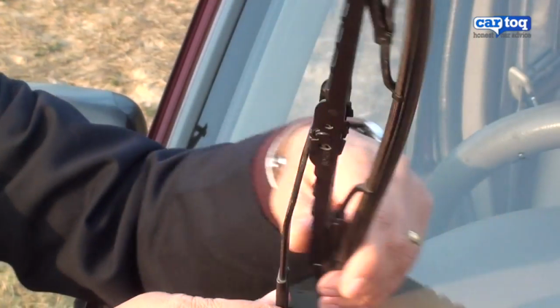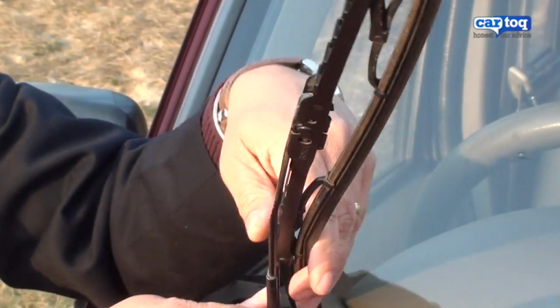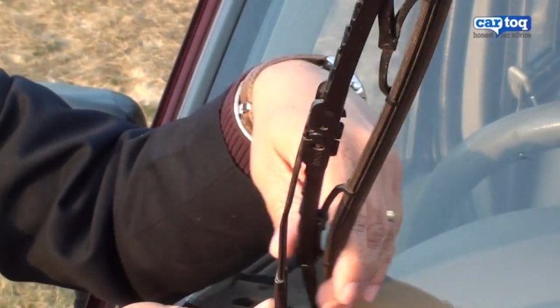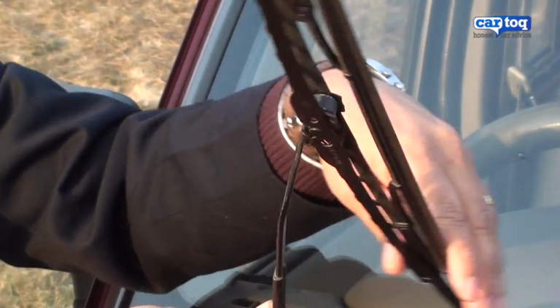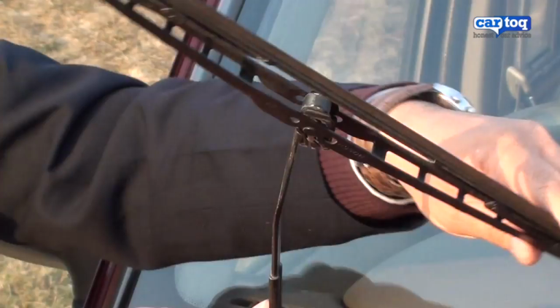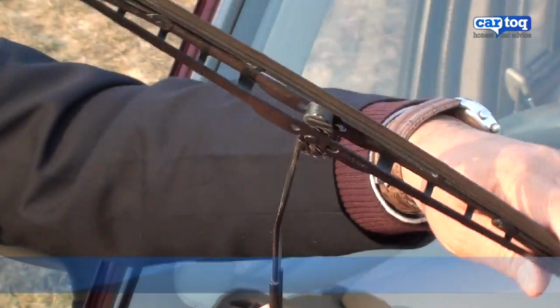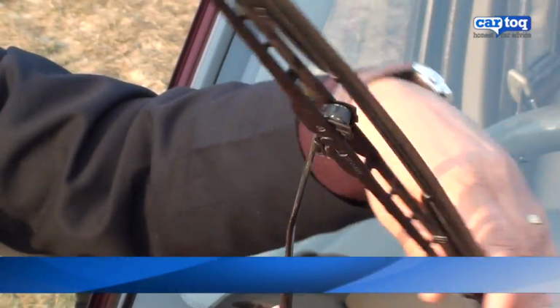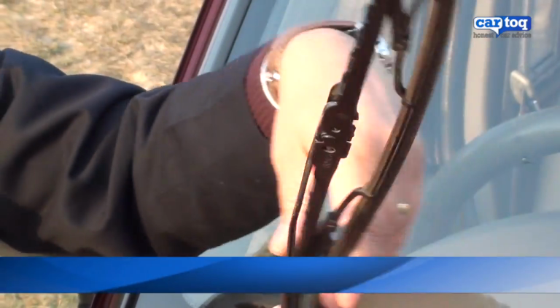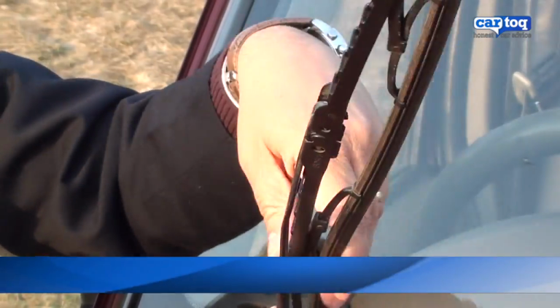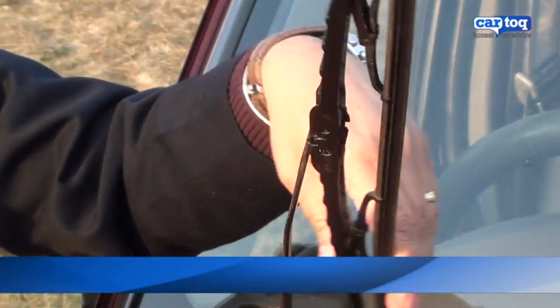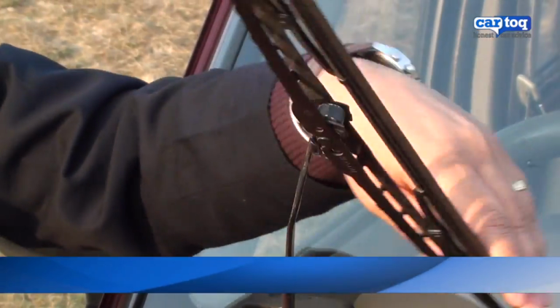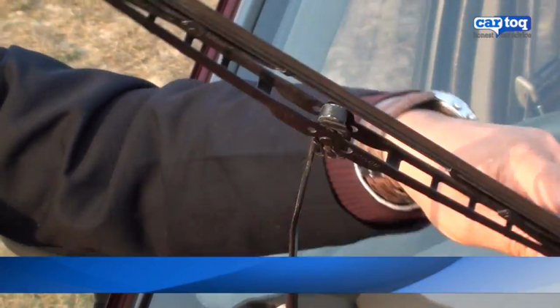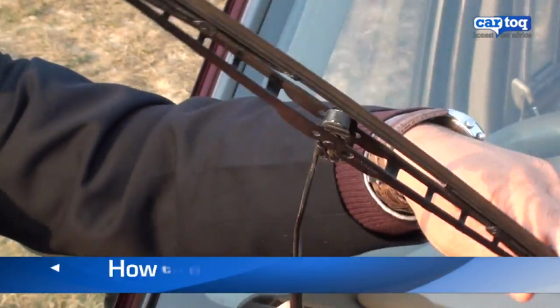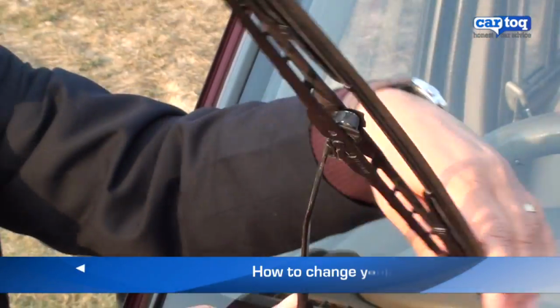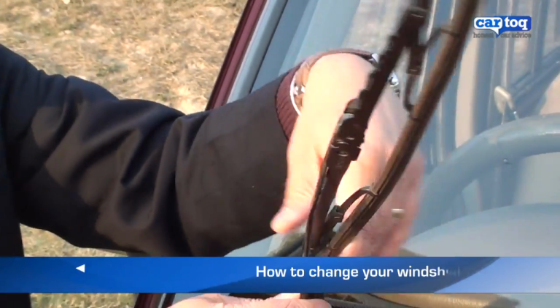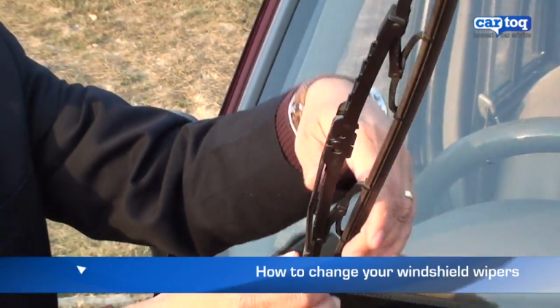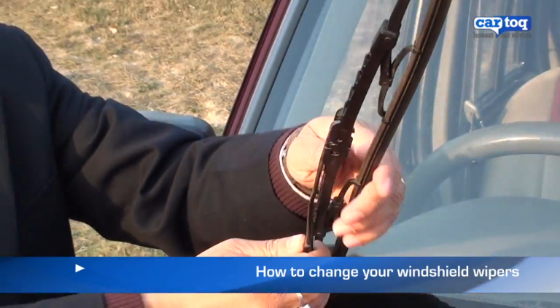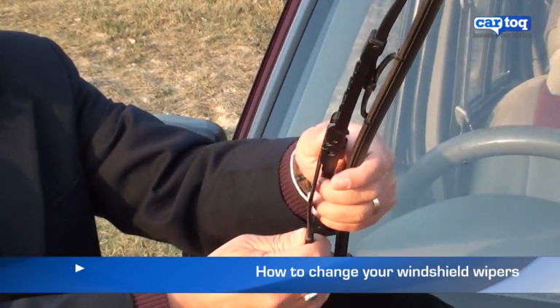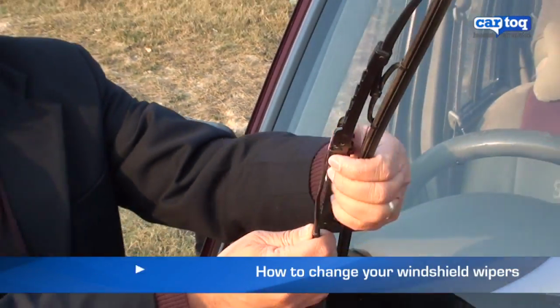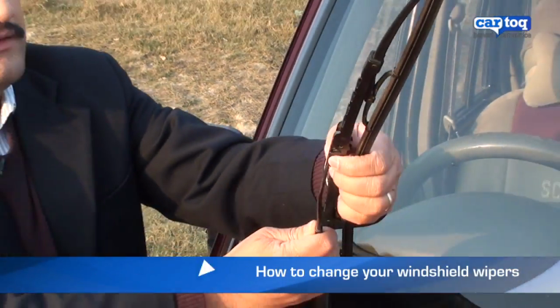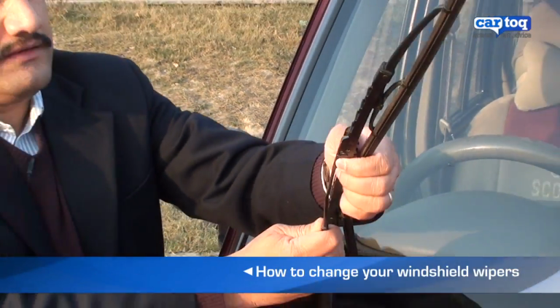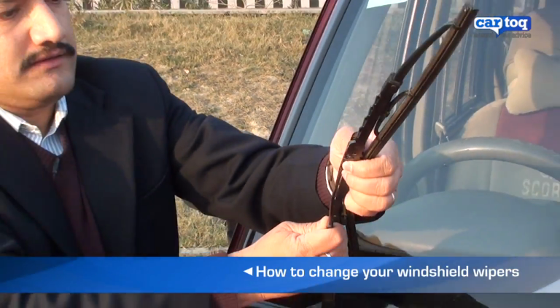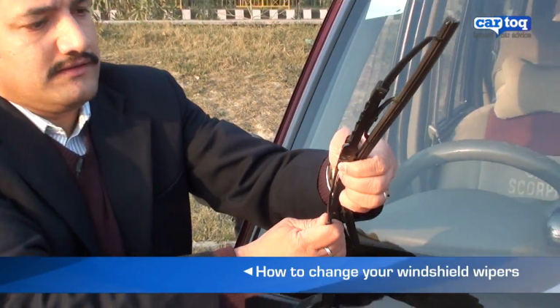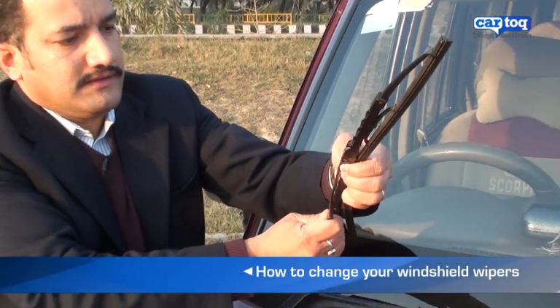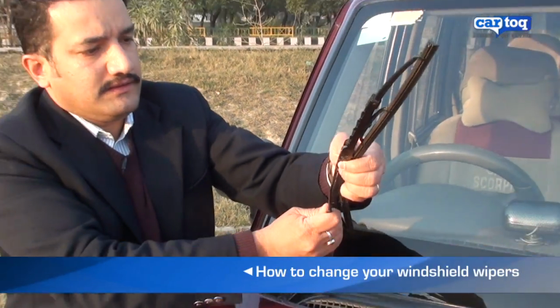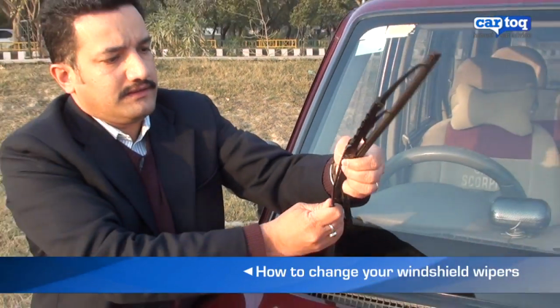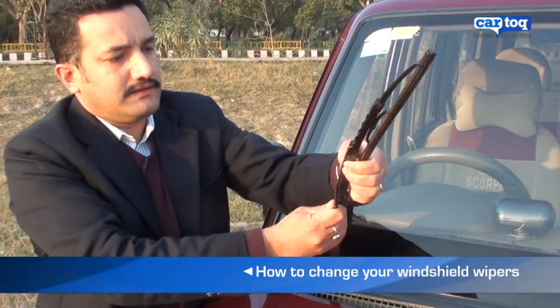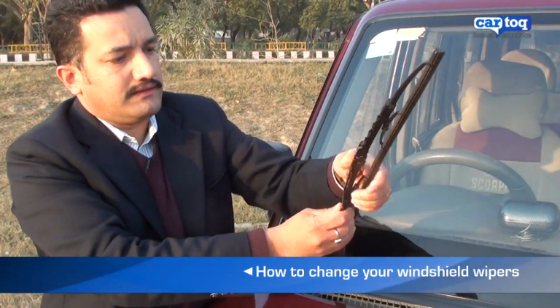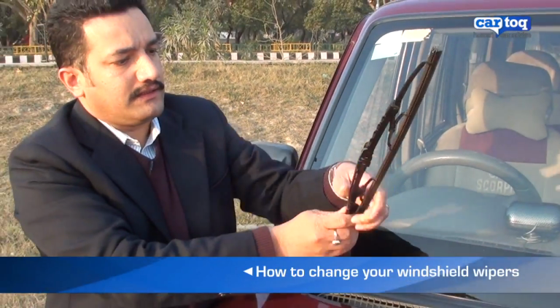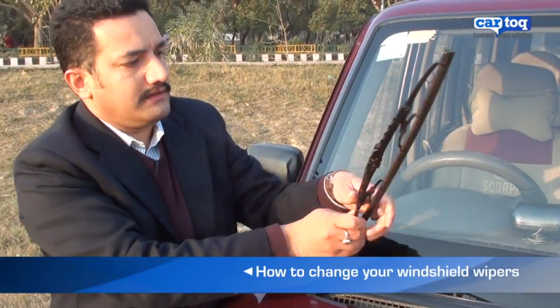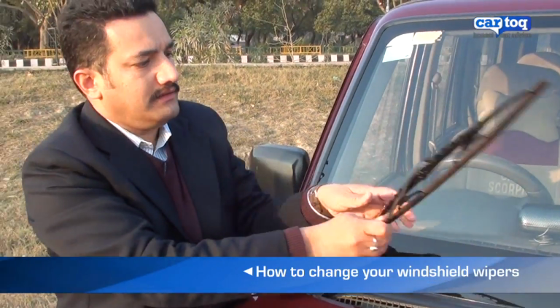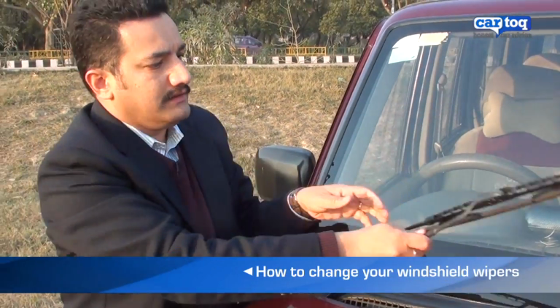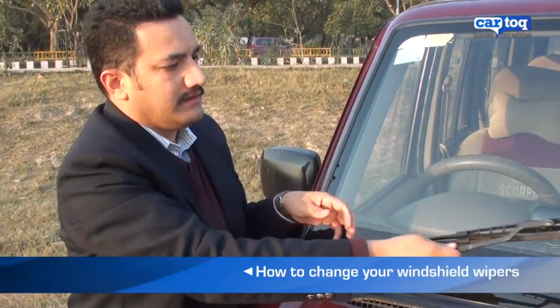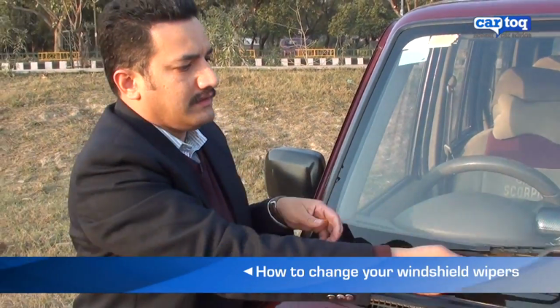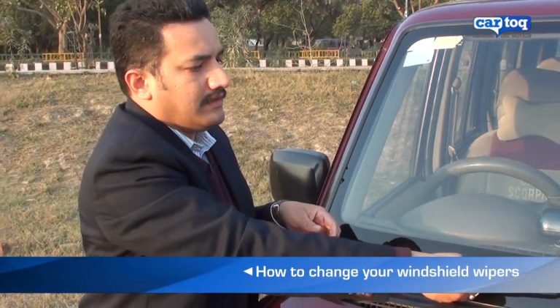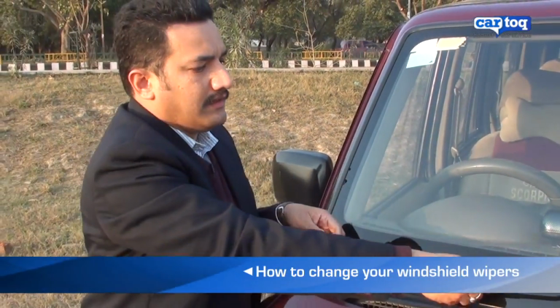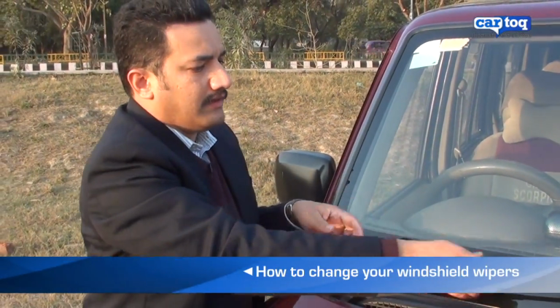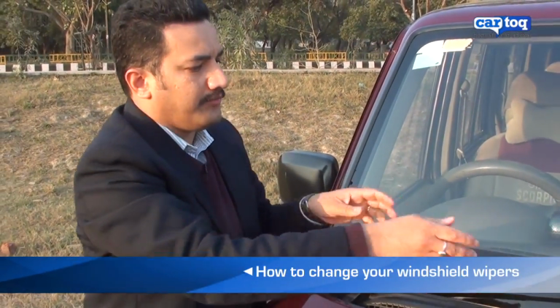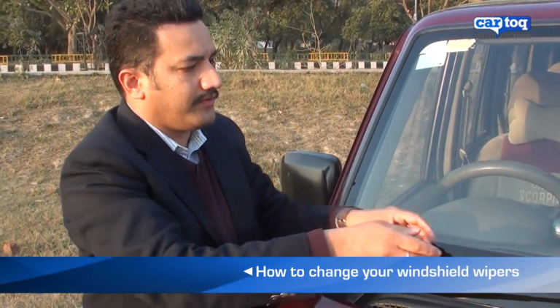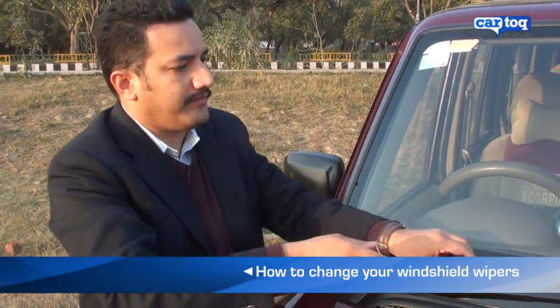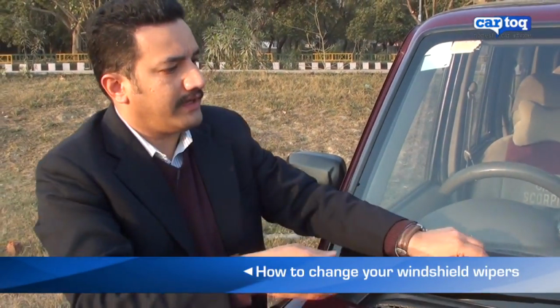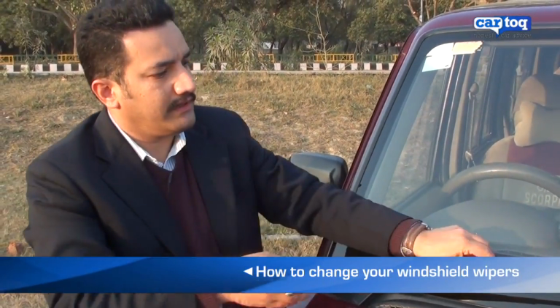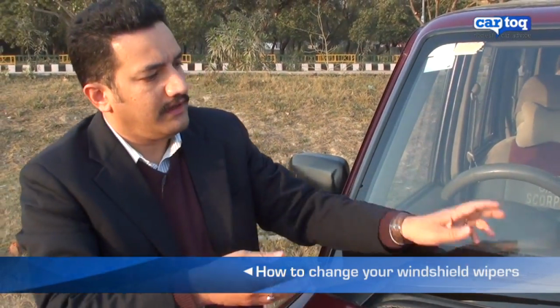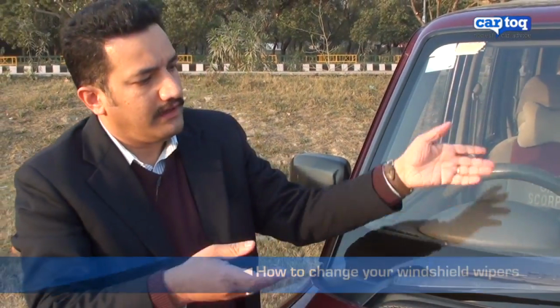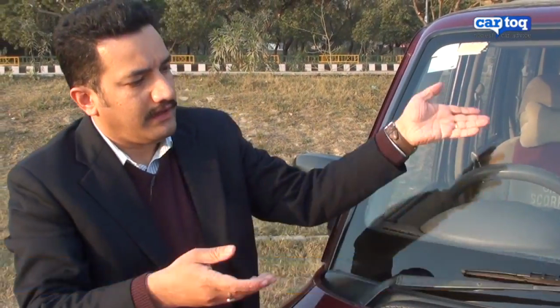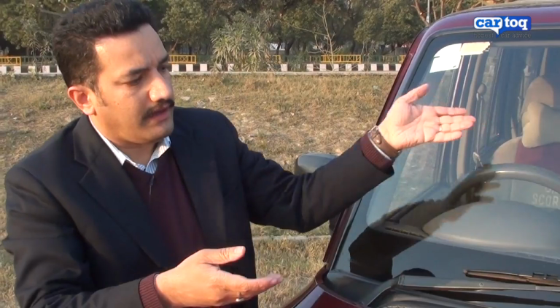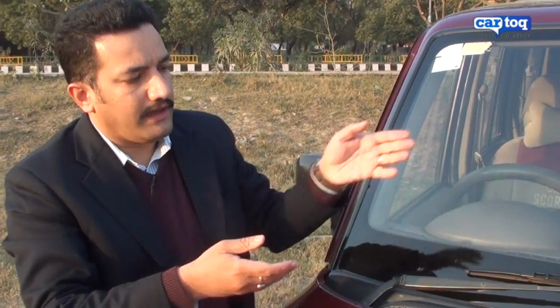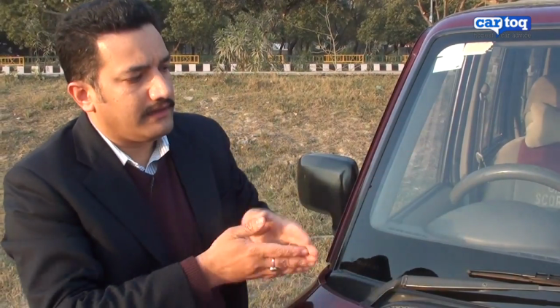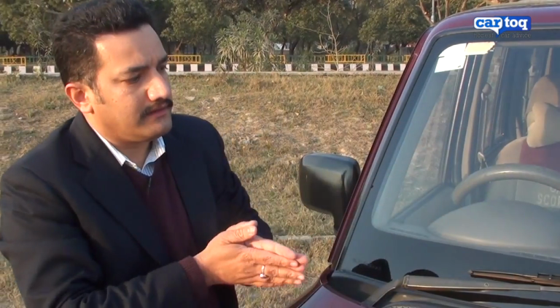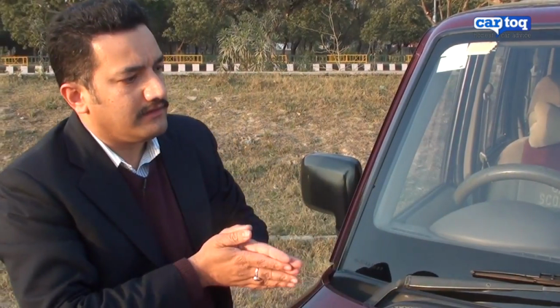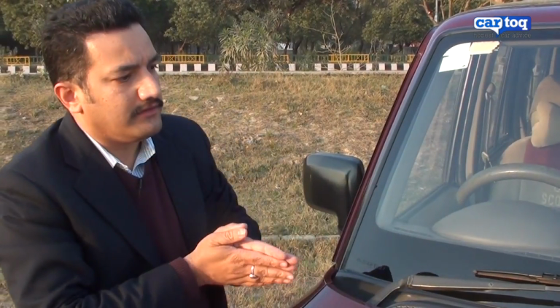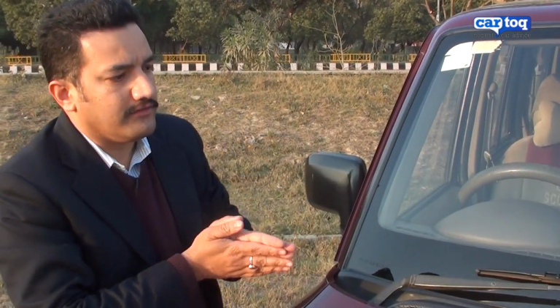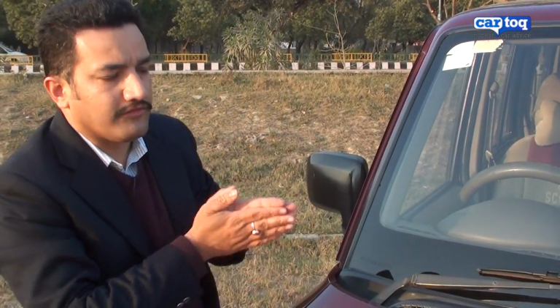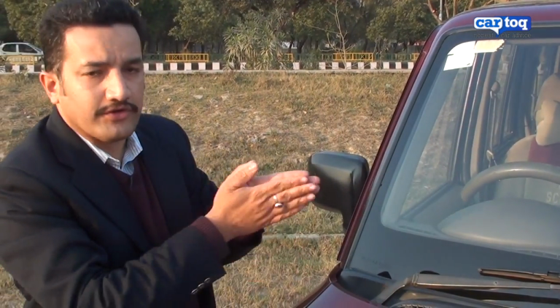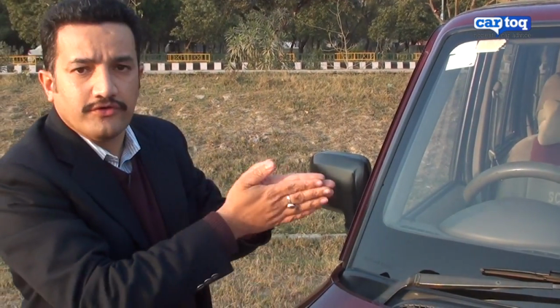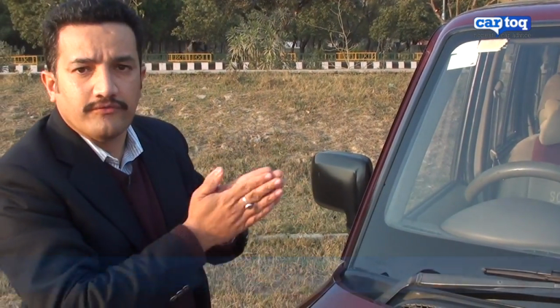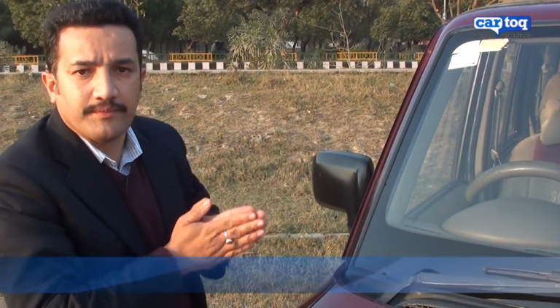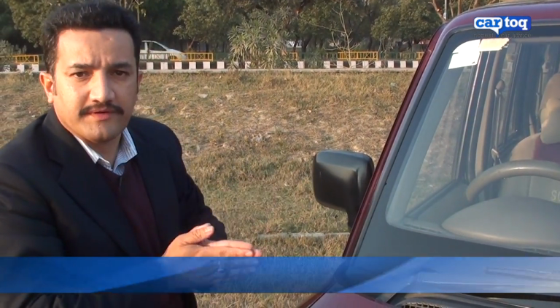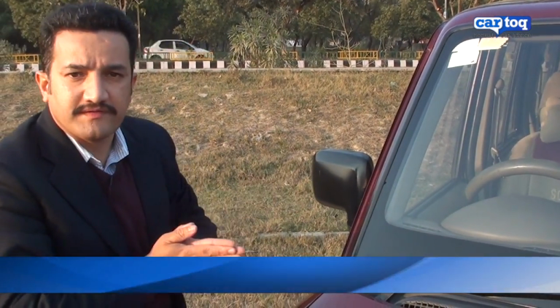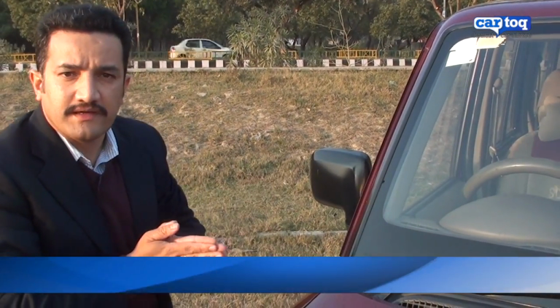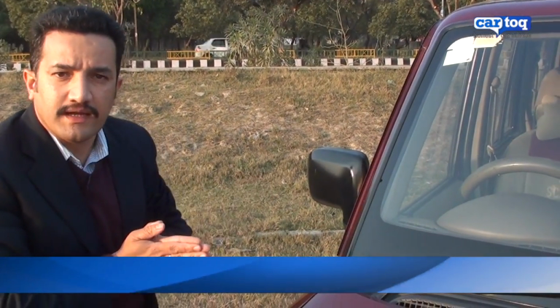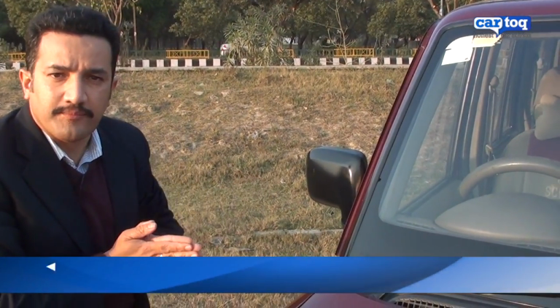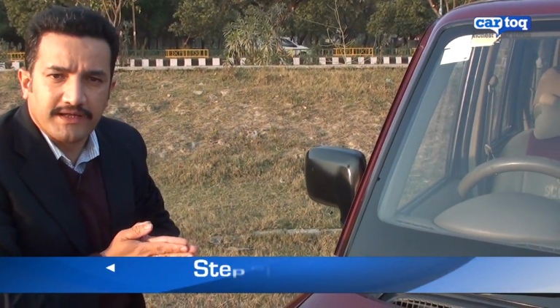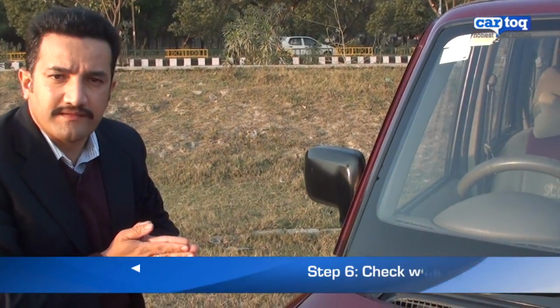Check for easy movement of the wiper blade, tighten it, put it back and you've got your new wipers in place.